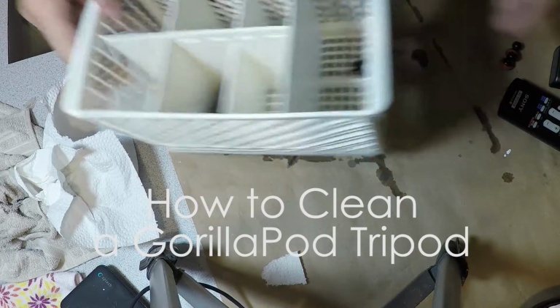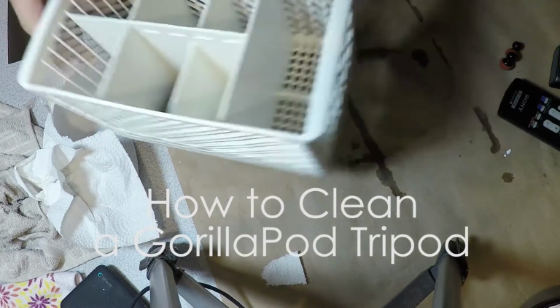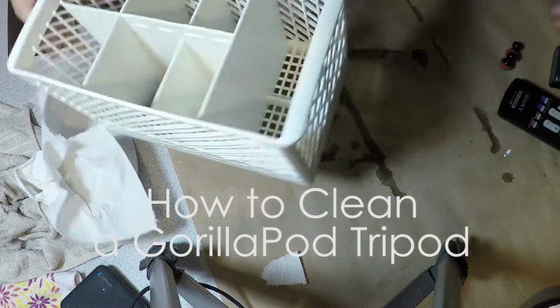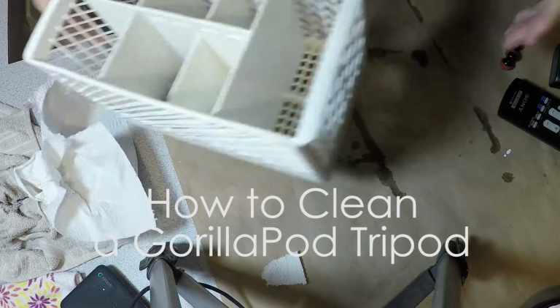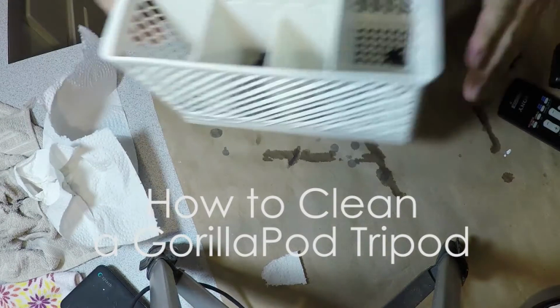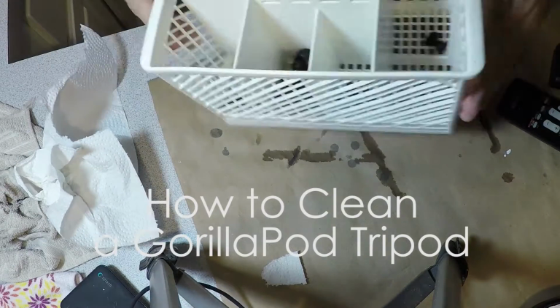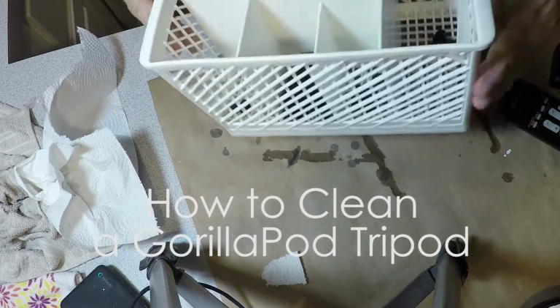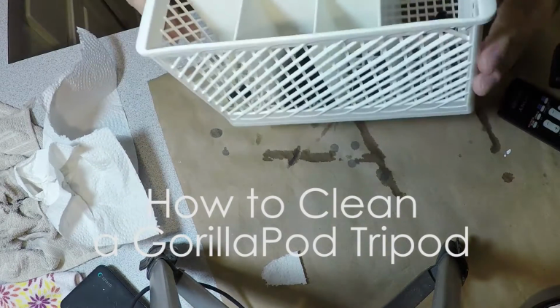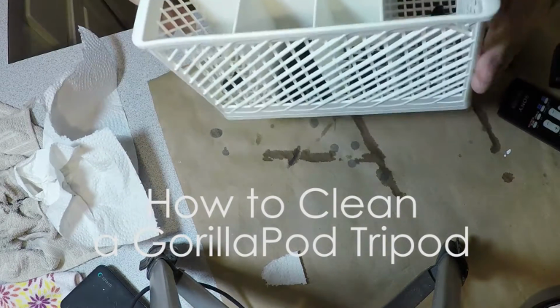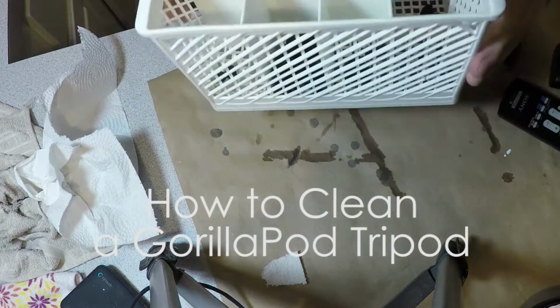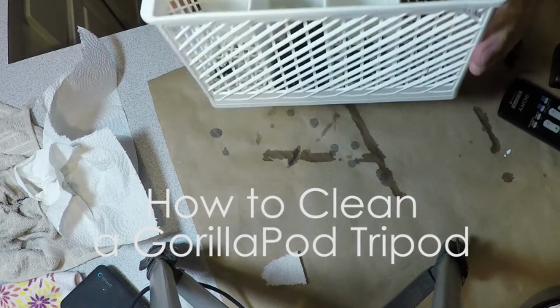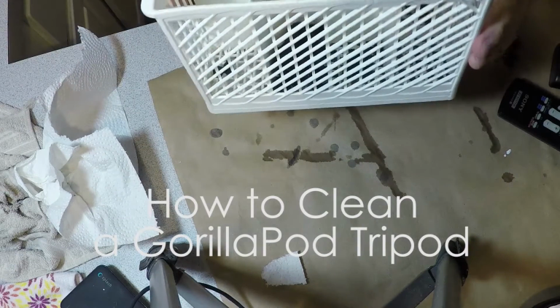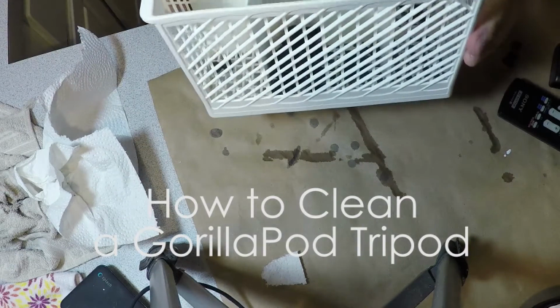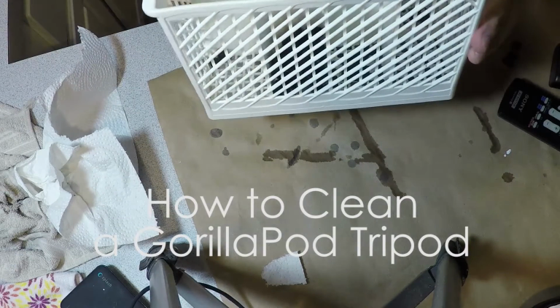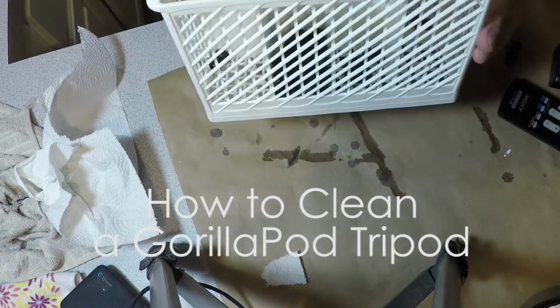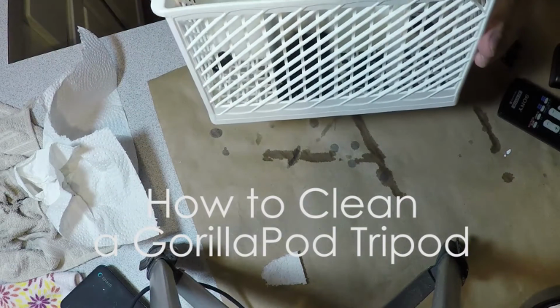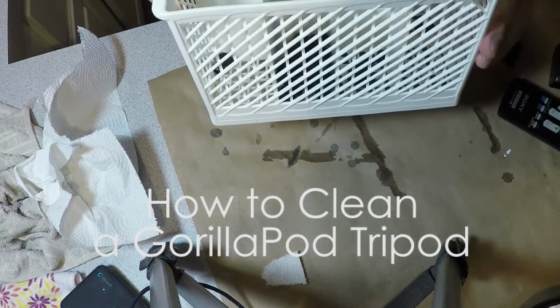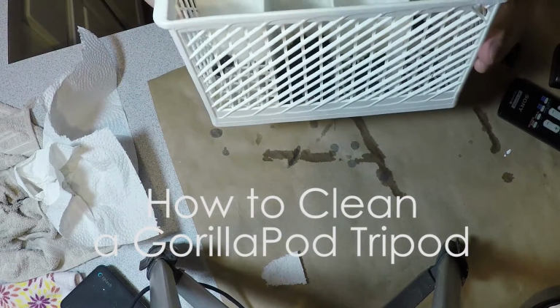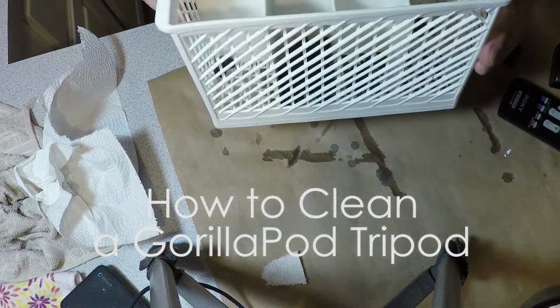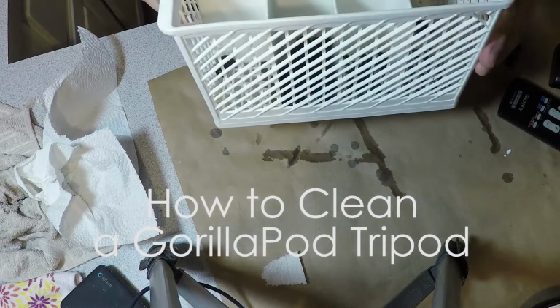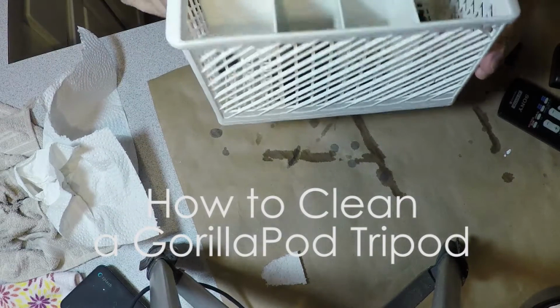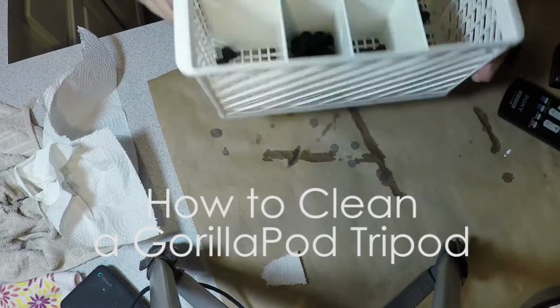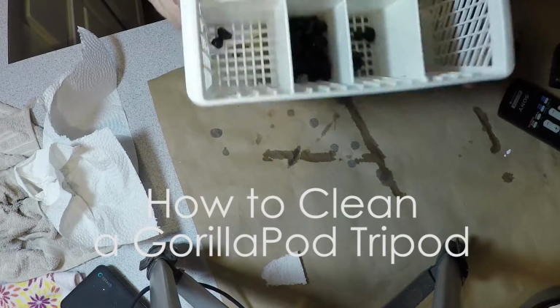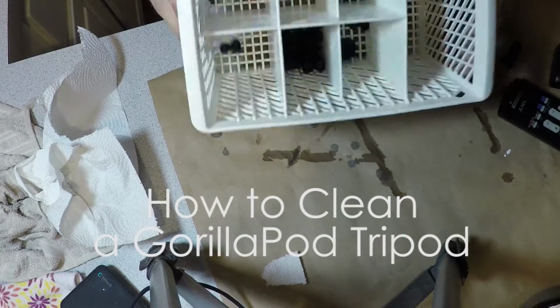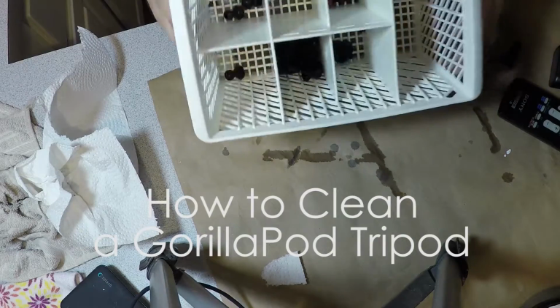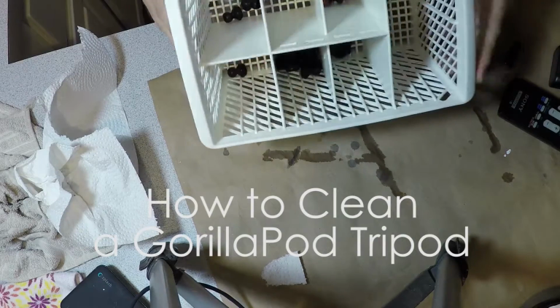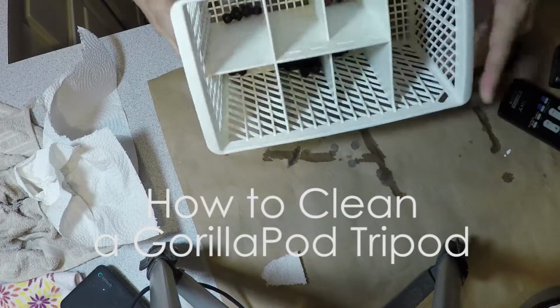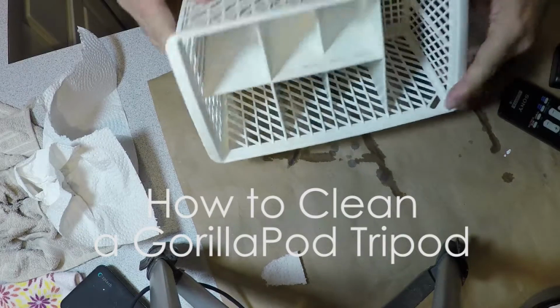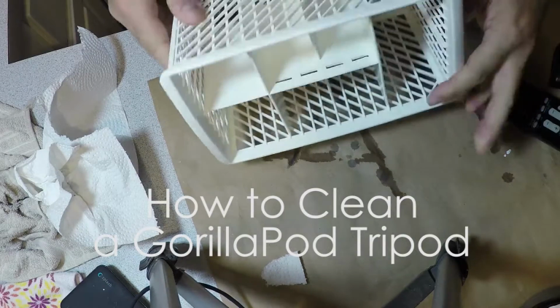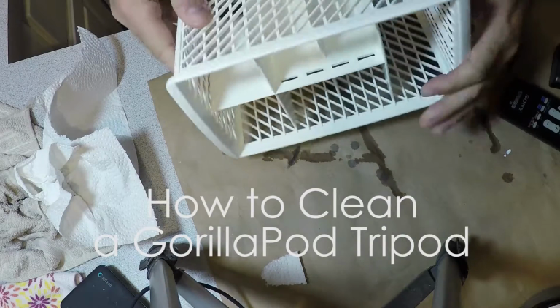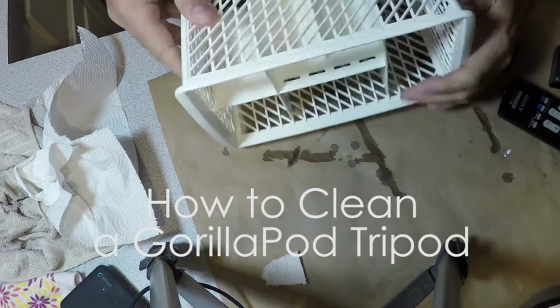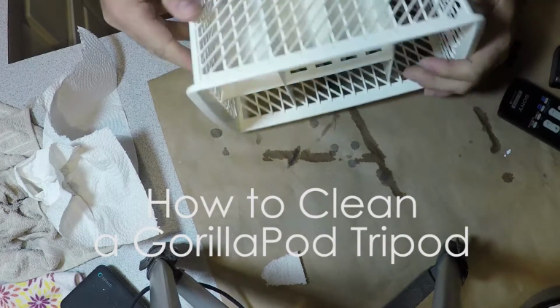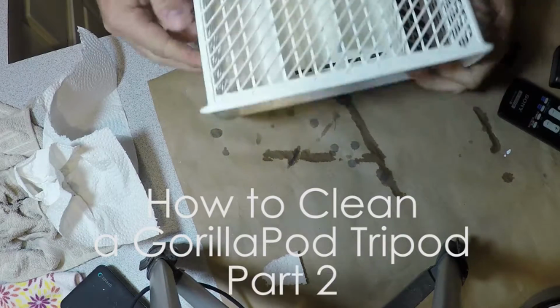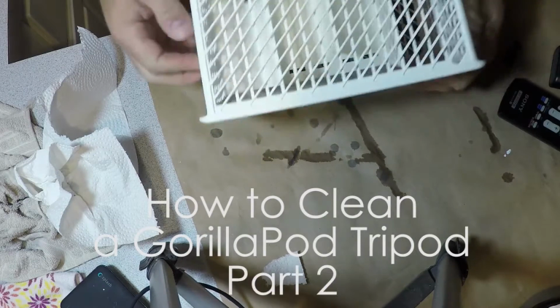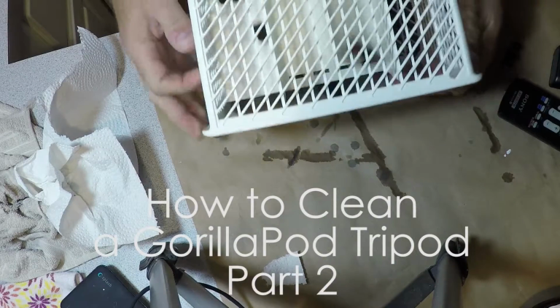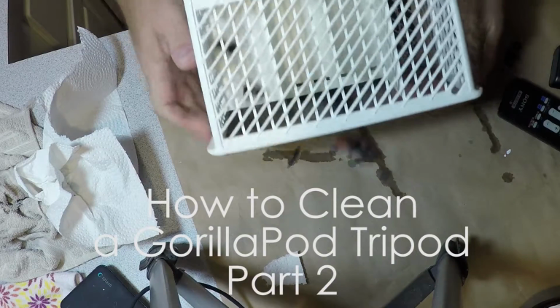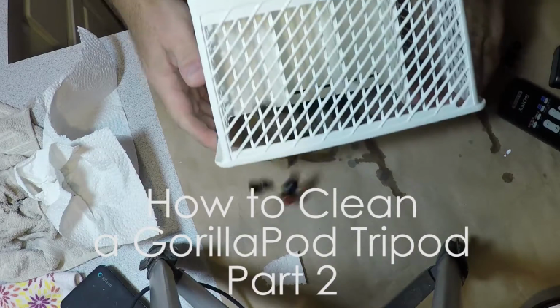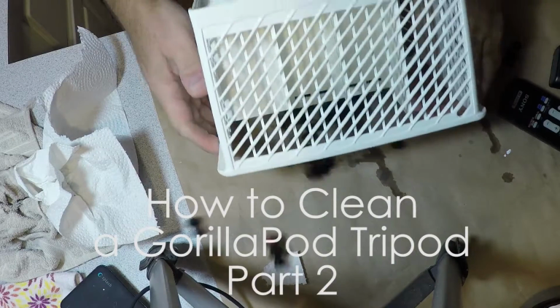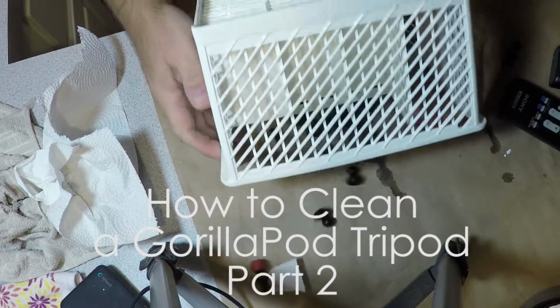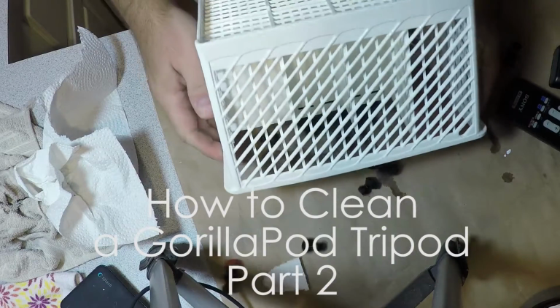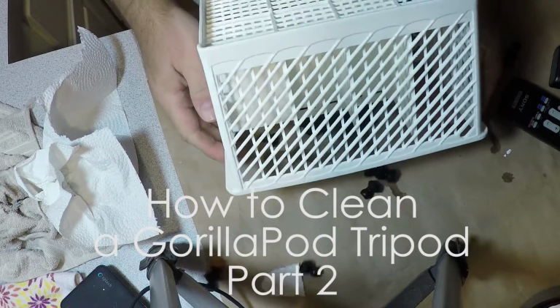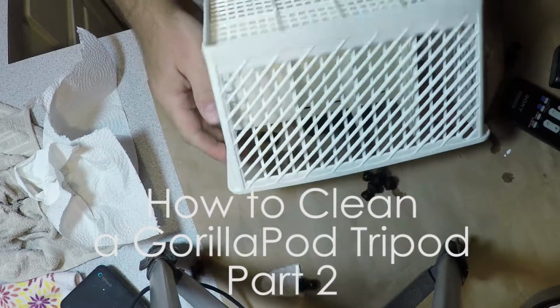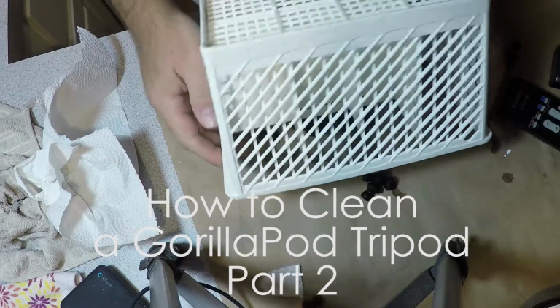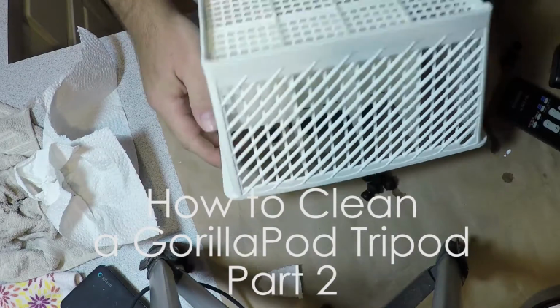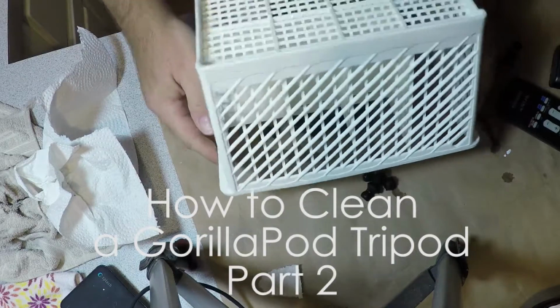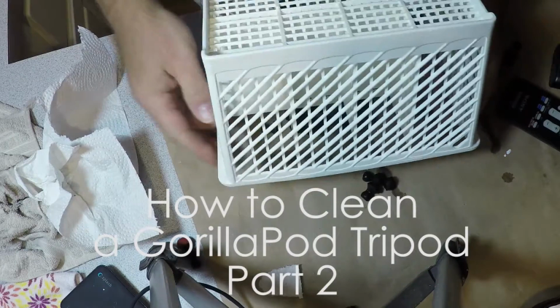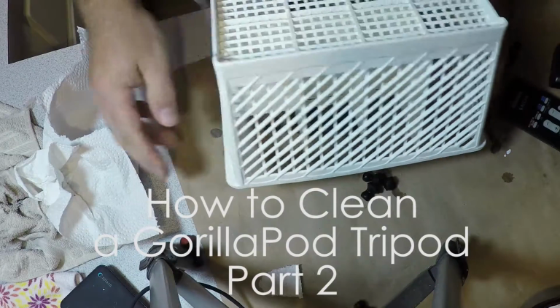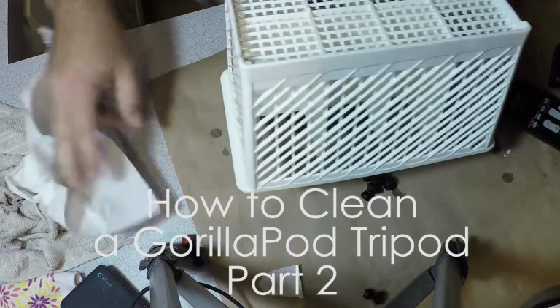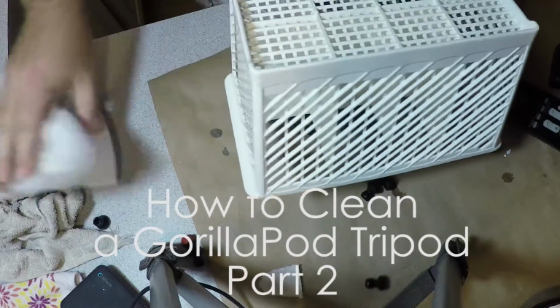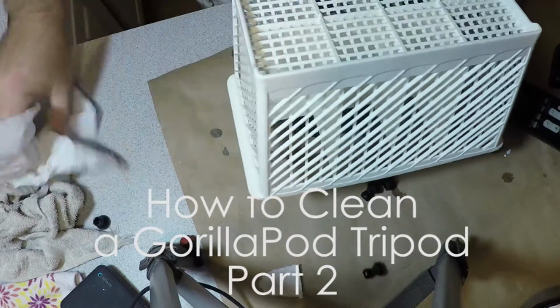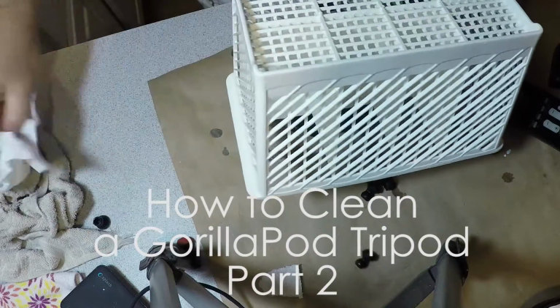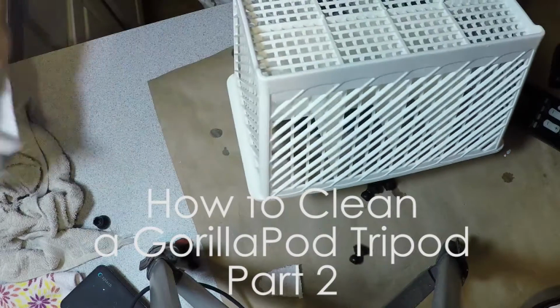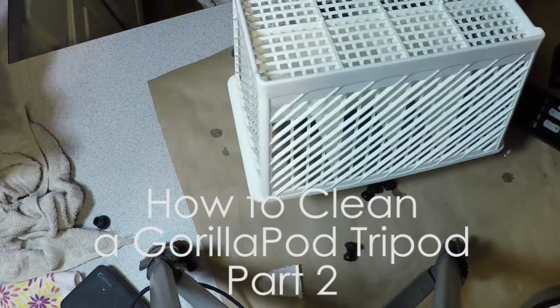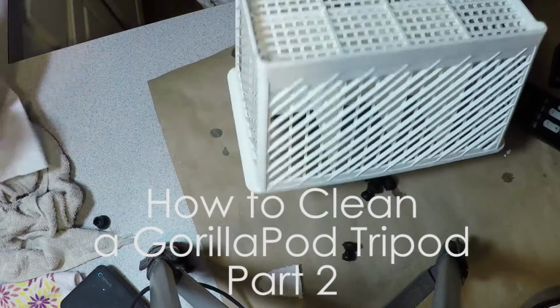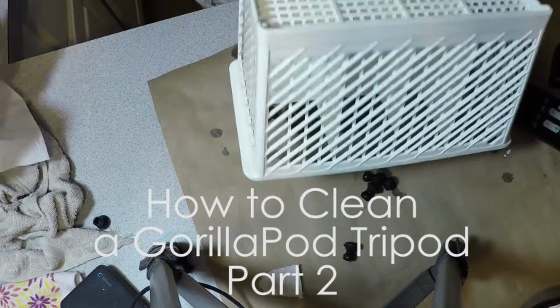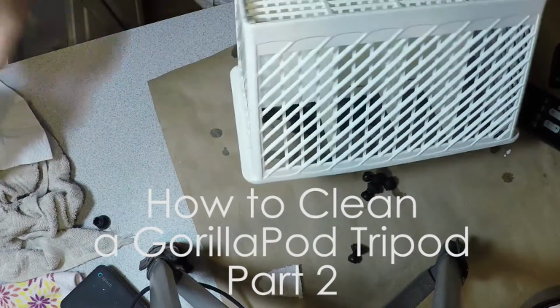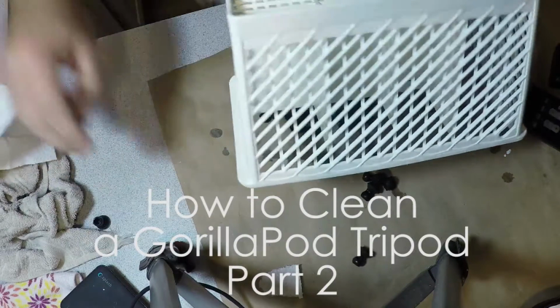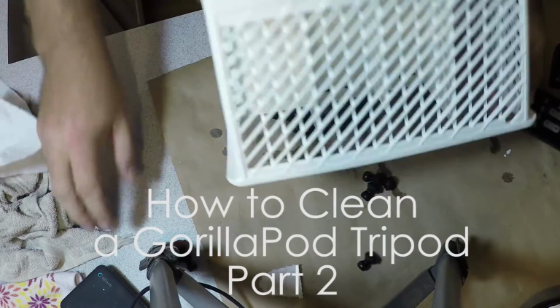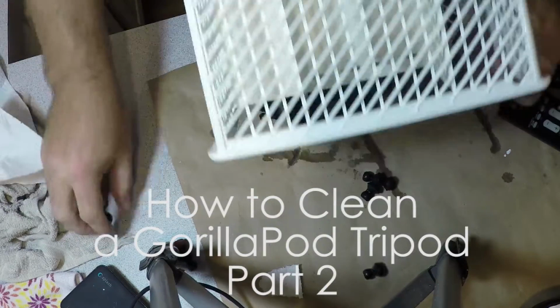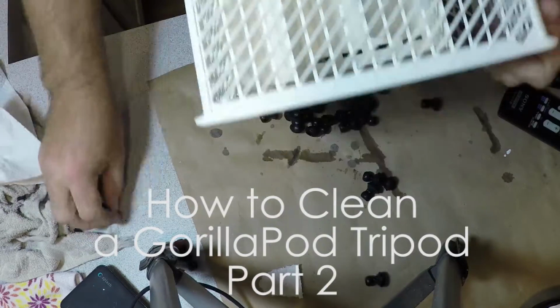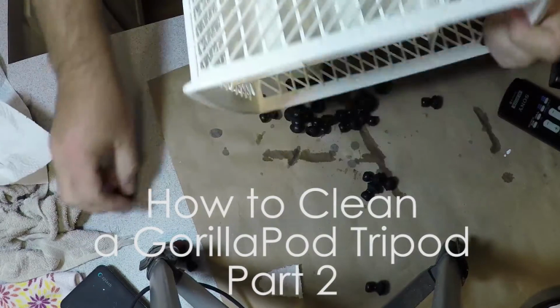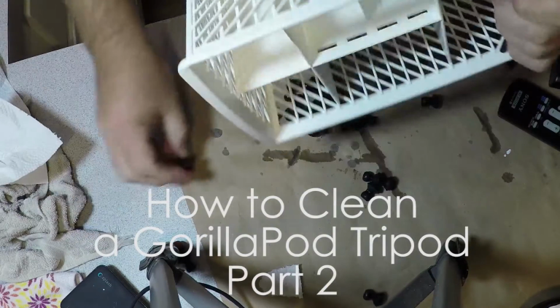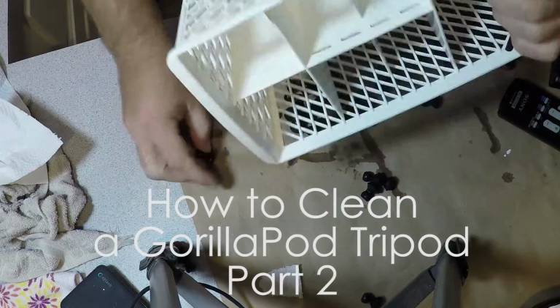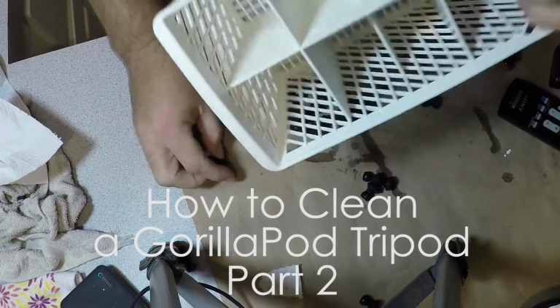So now that the silverware is empty, just dump the pieces out.